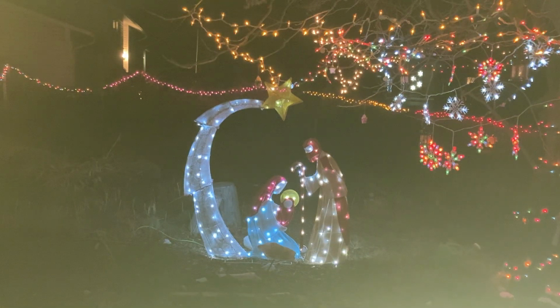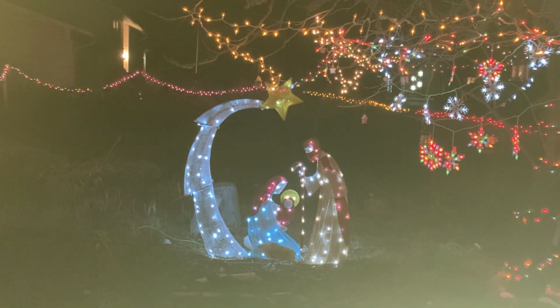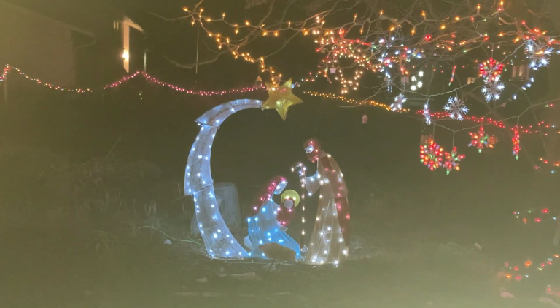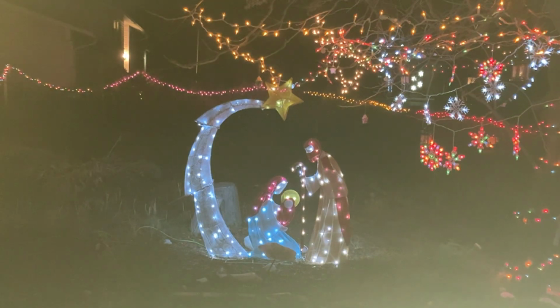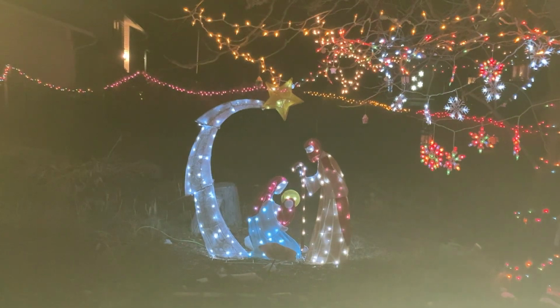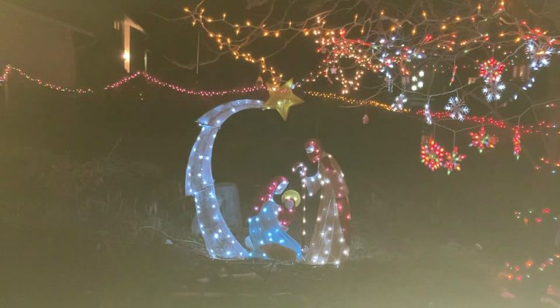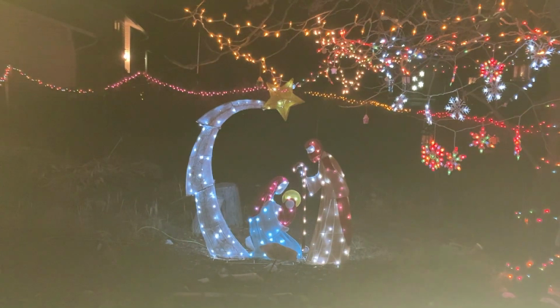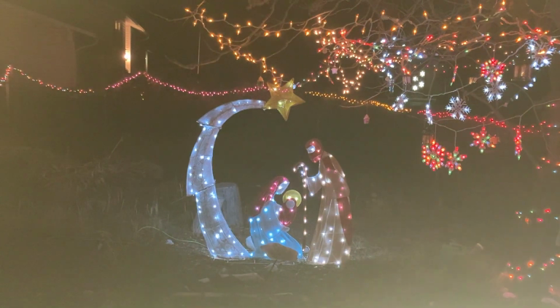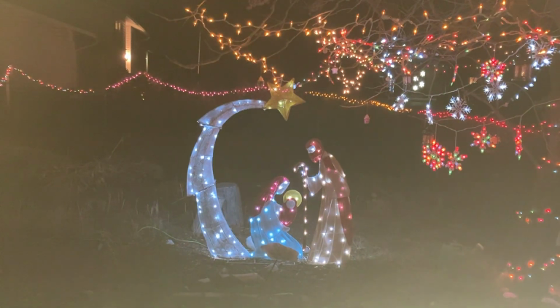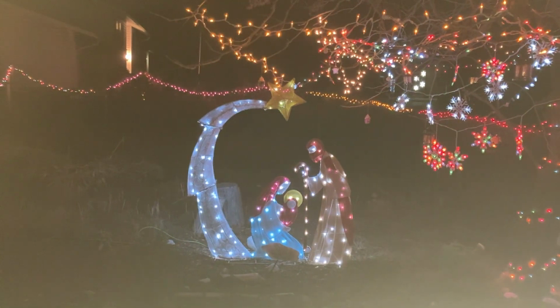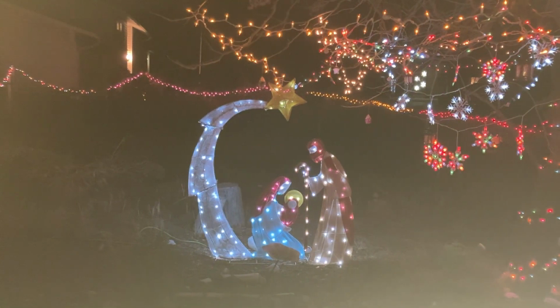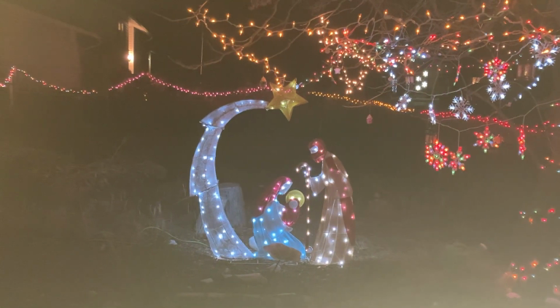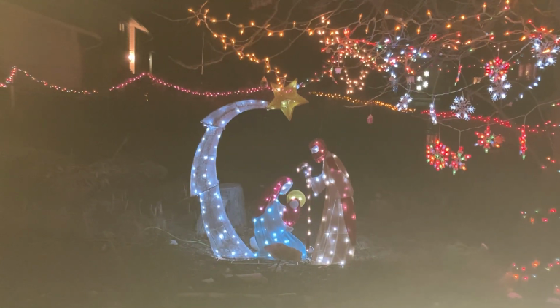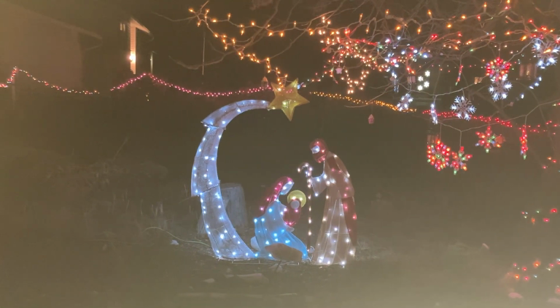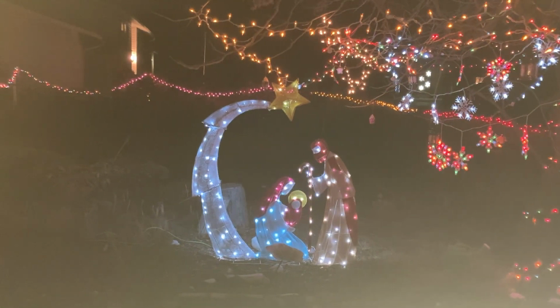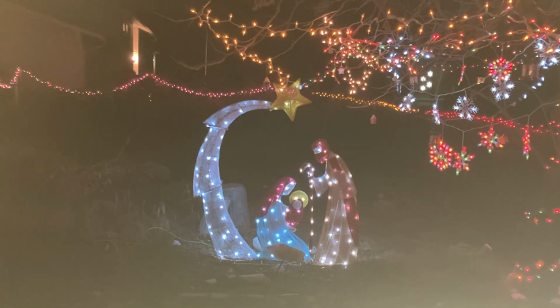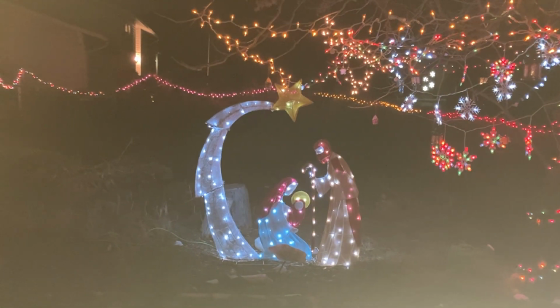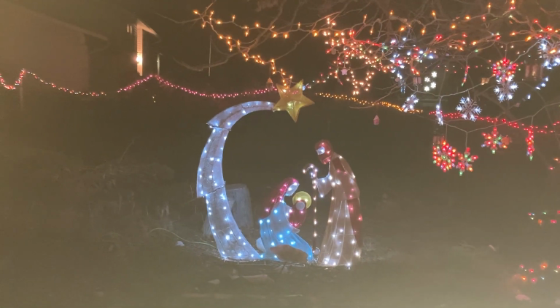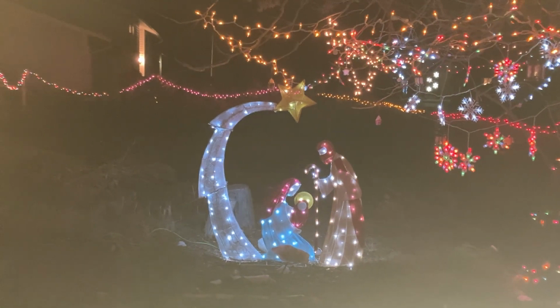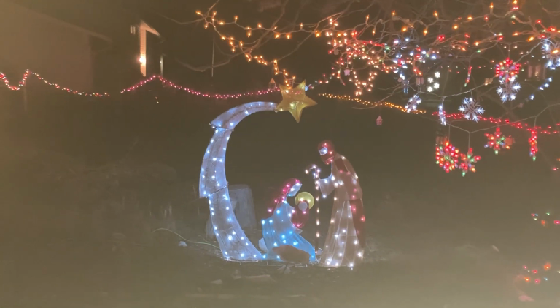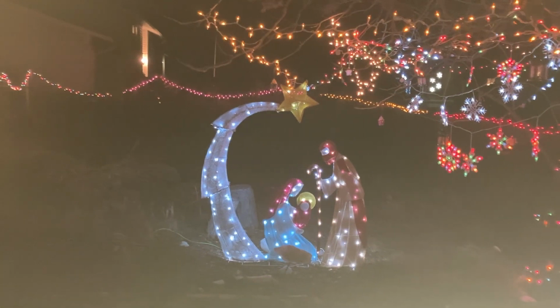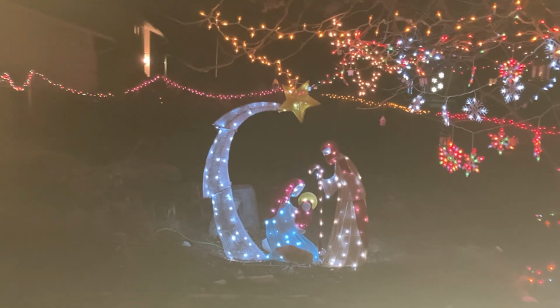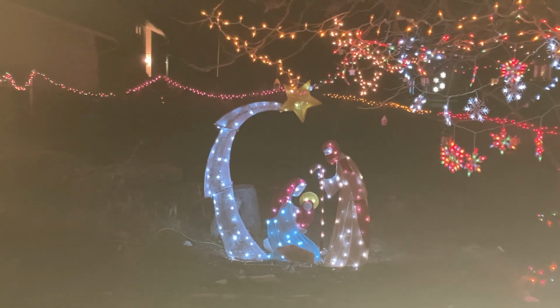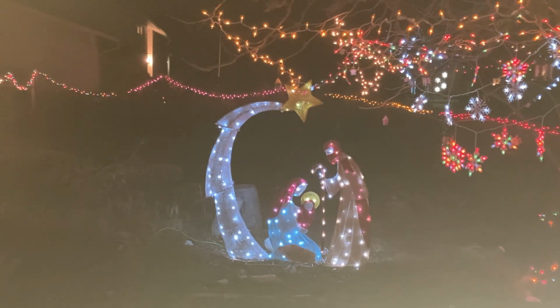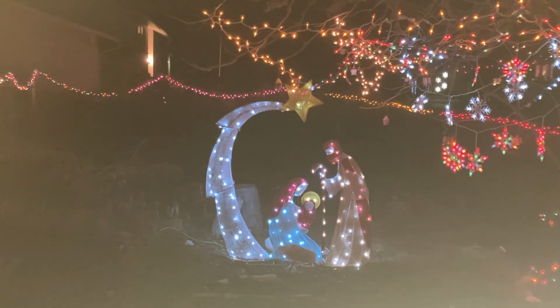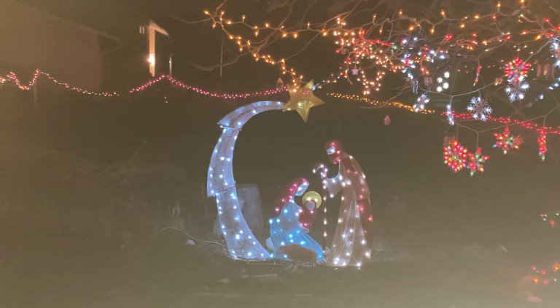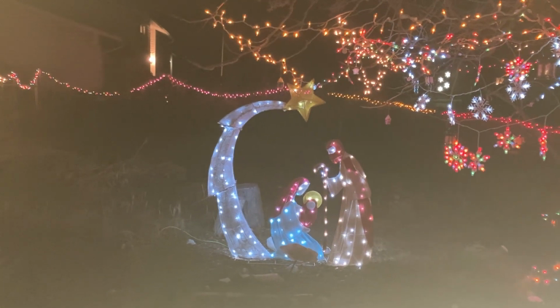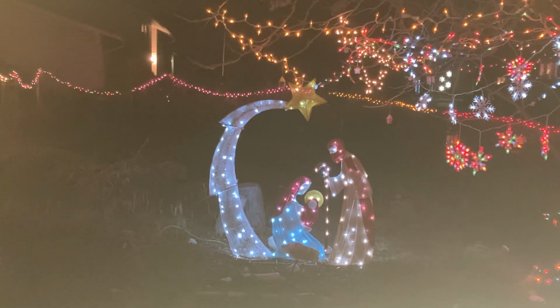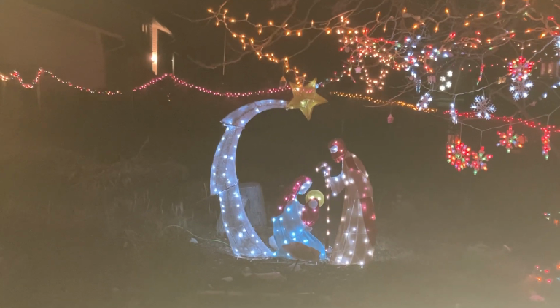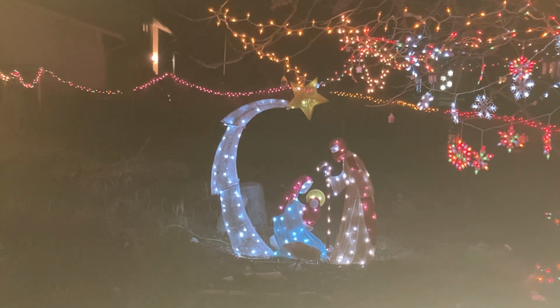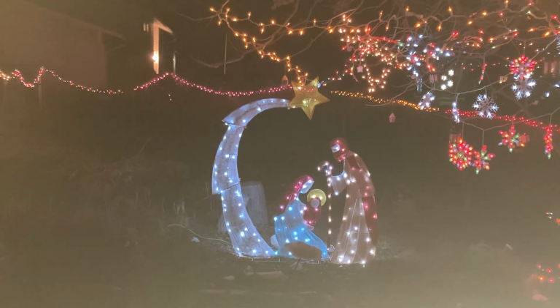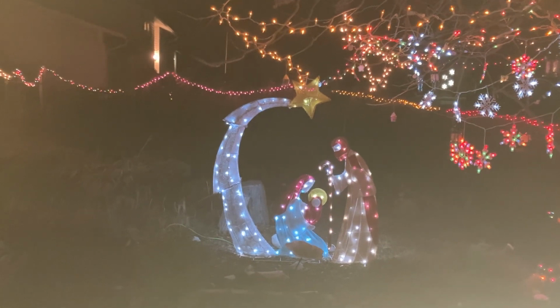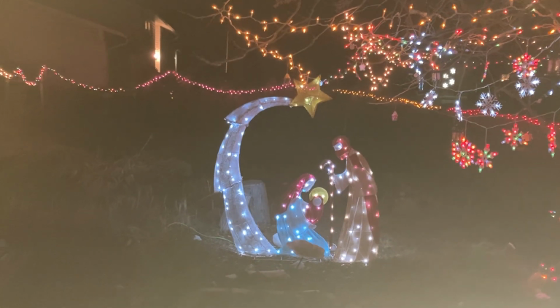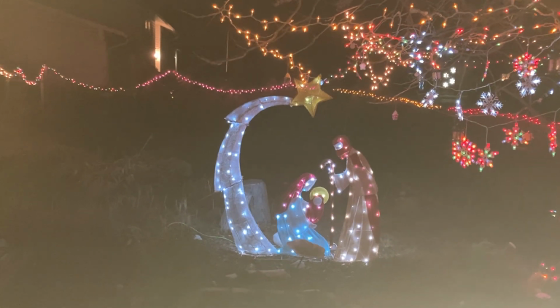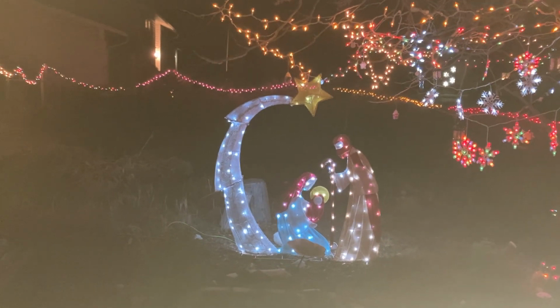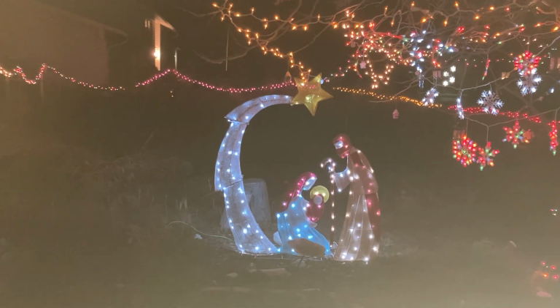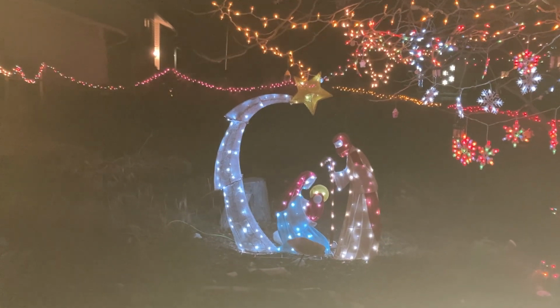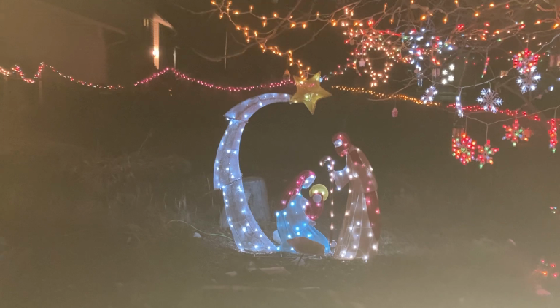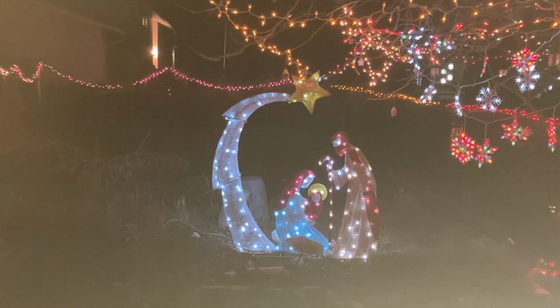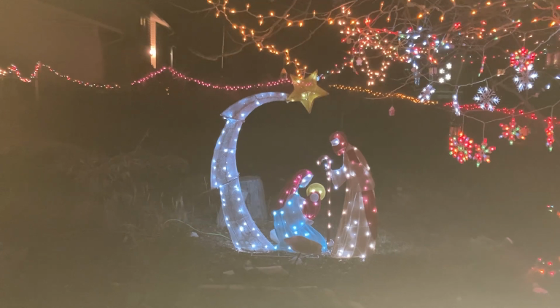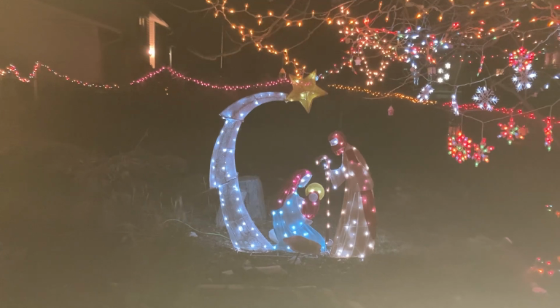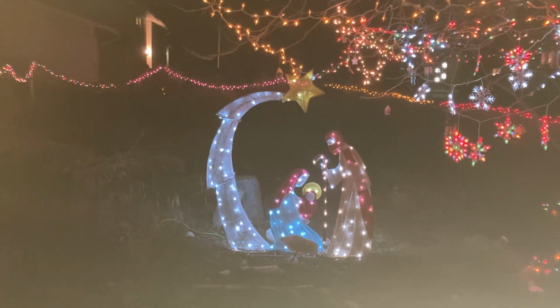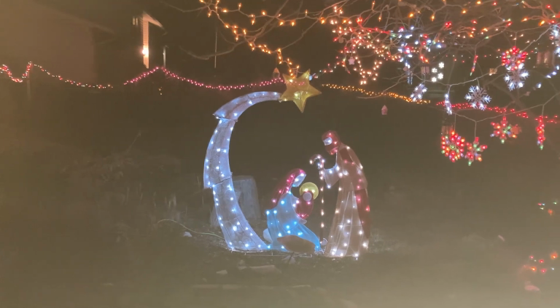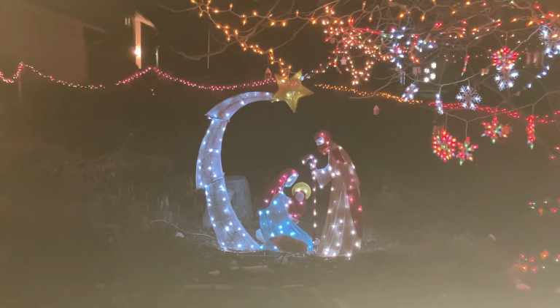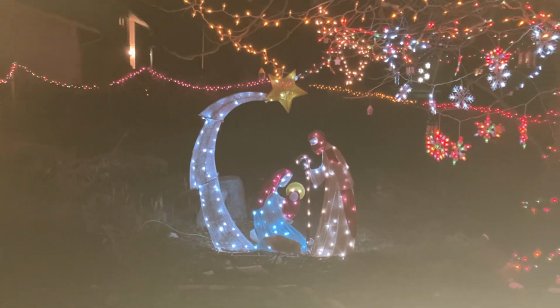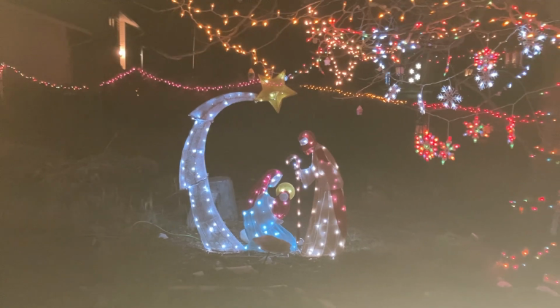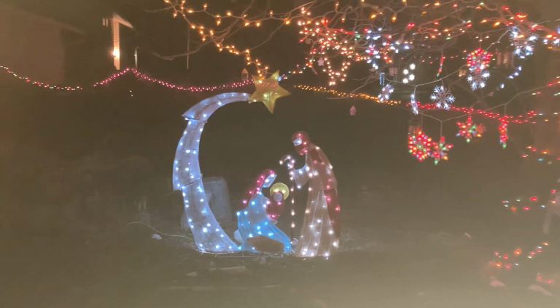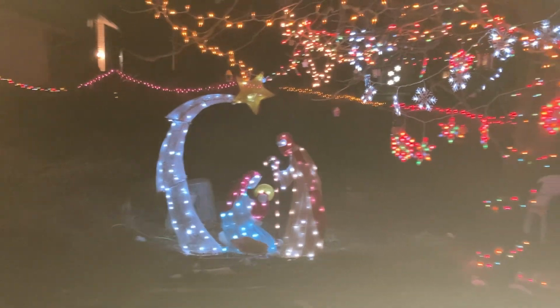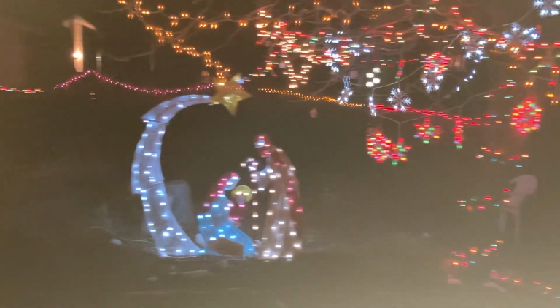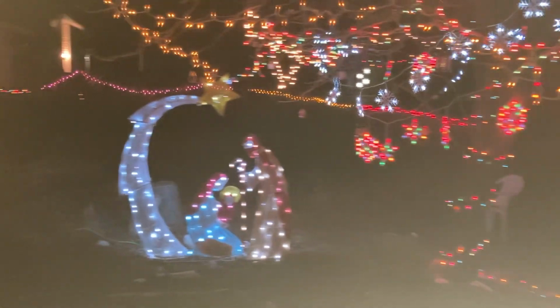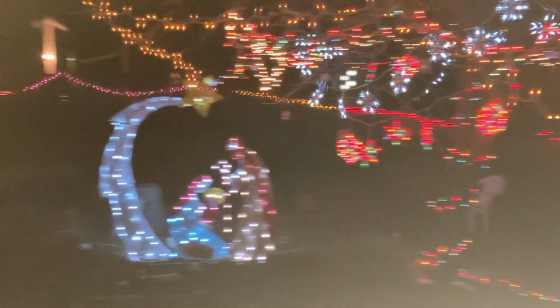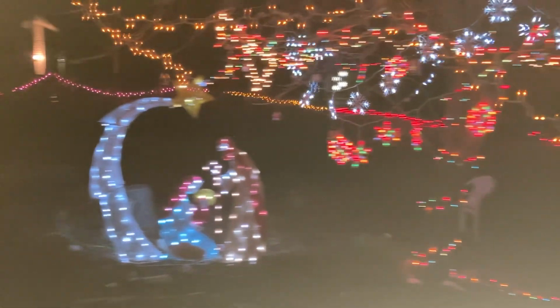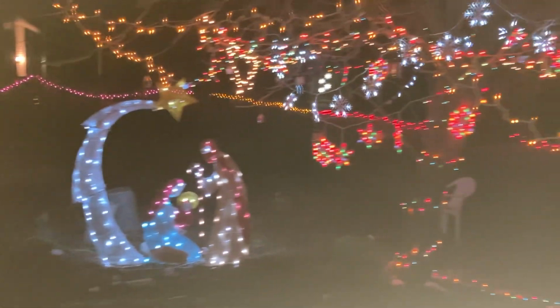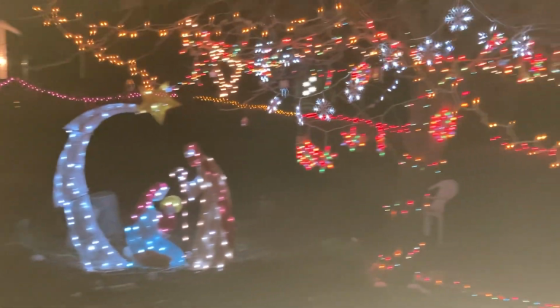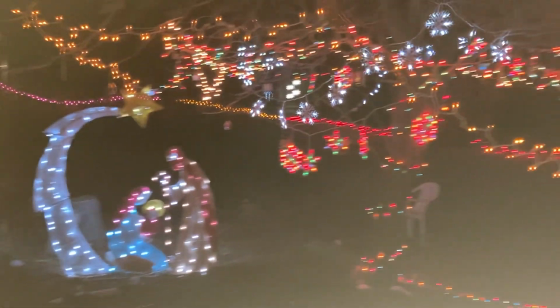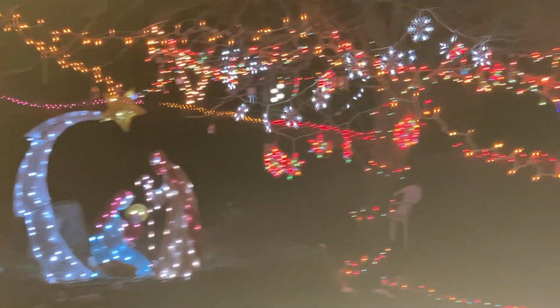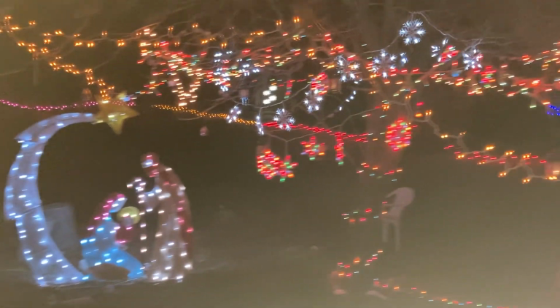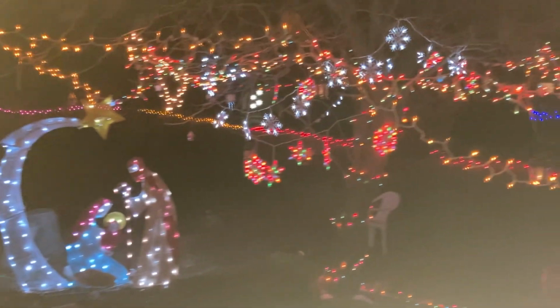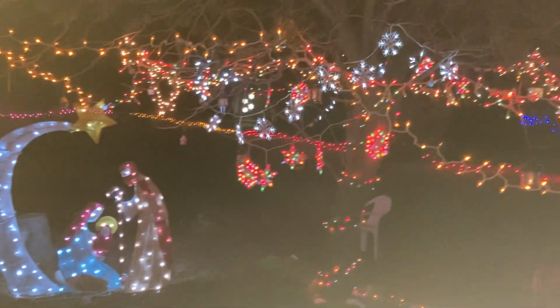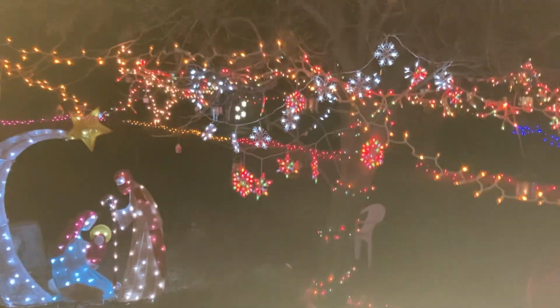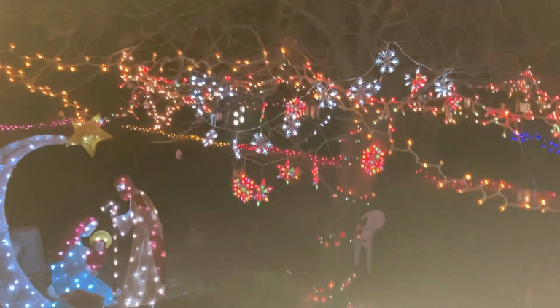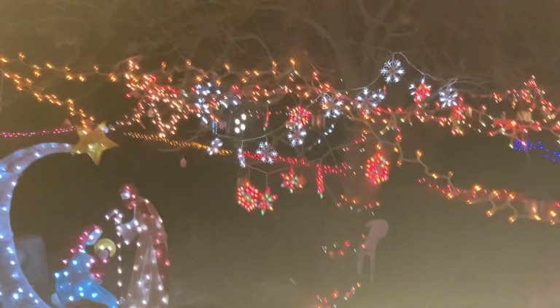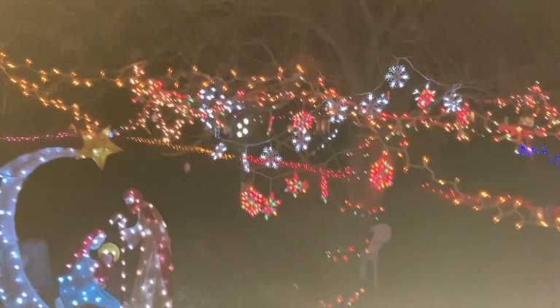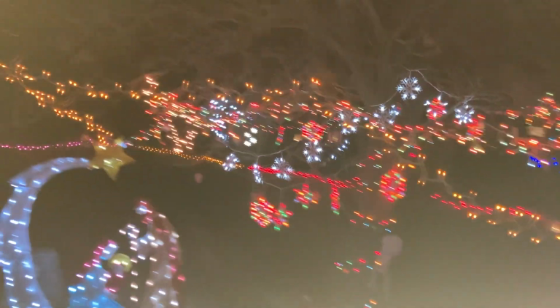Welcome back to my channel. Here's the nativity, all lit up and pretty — one with everything else.